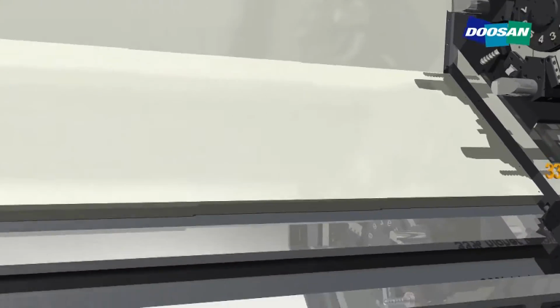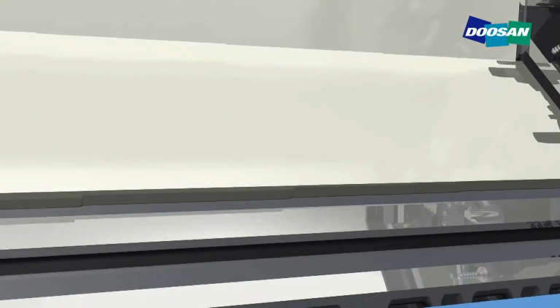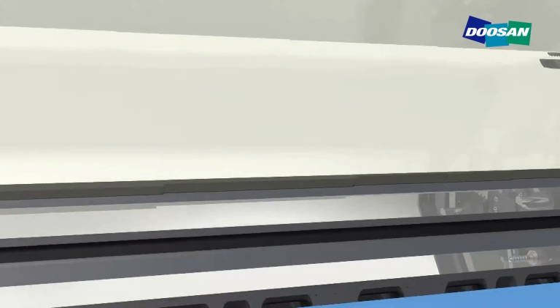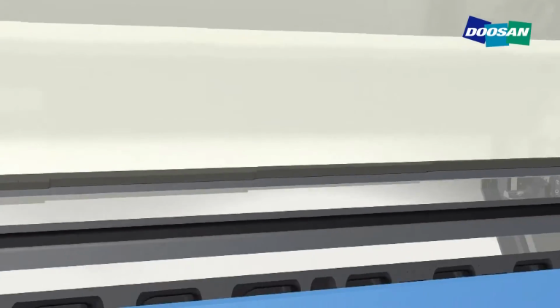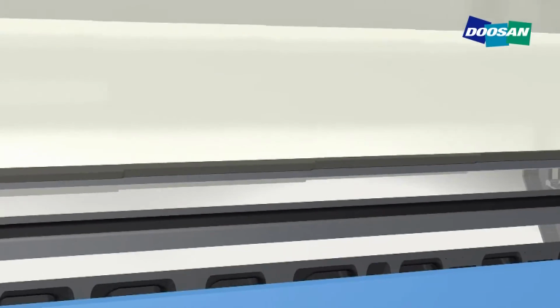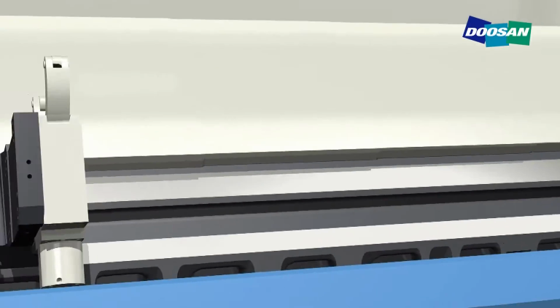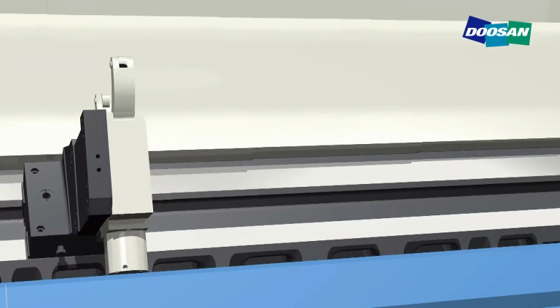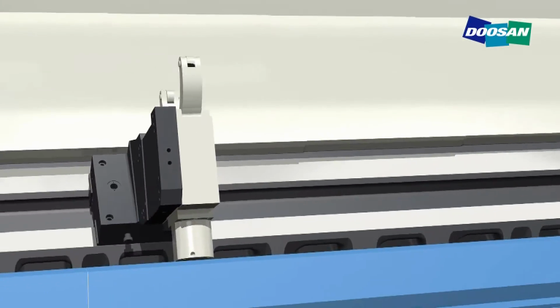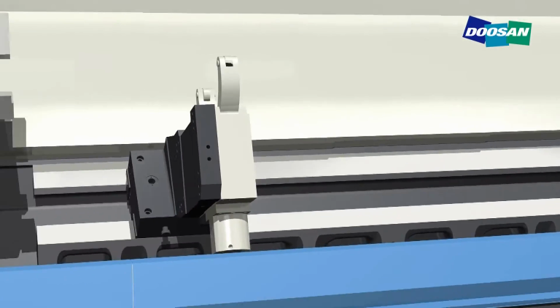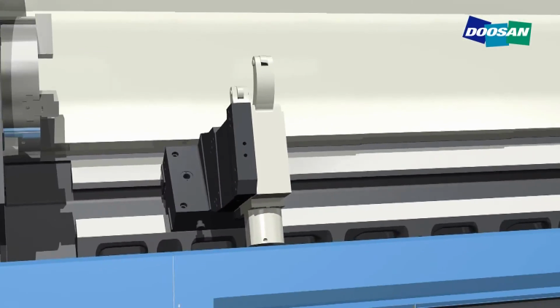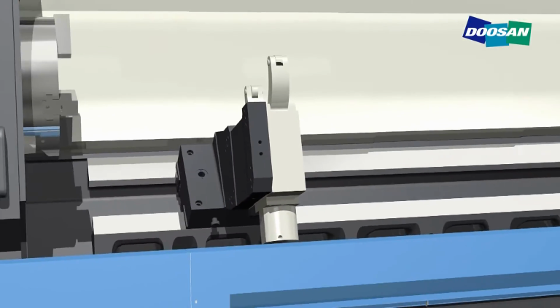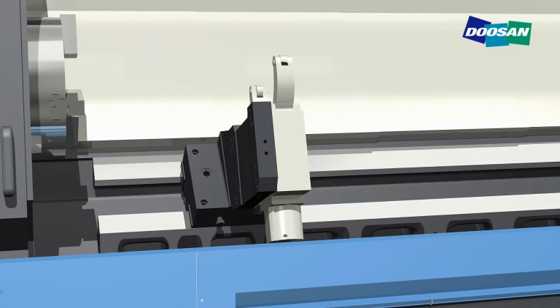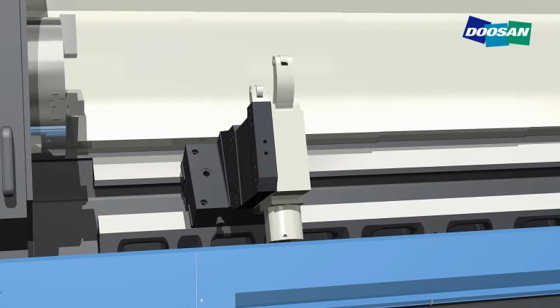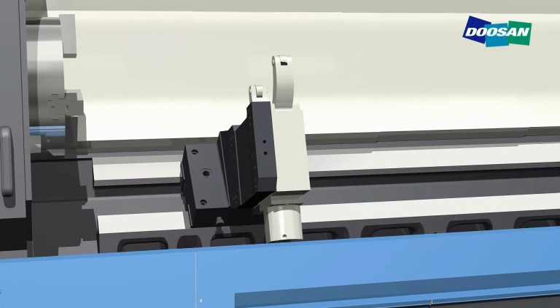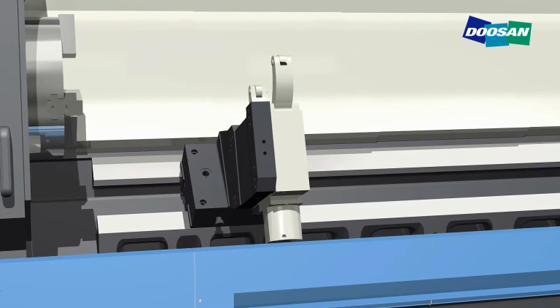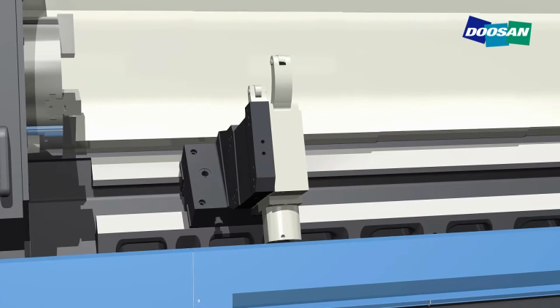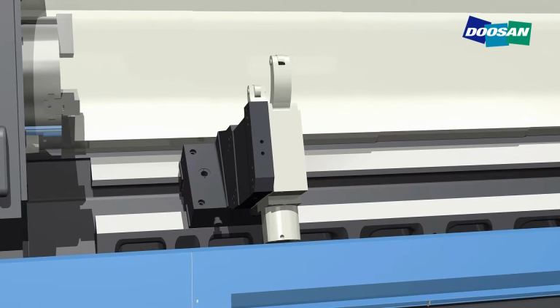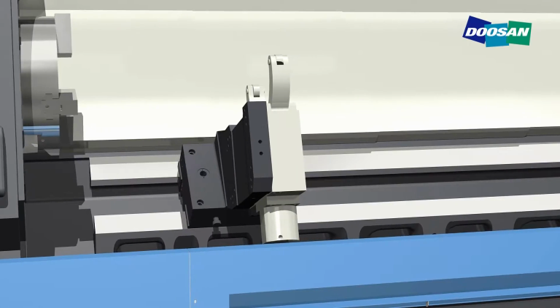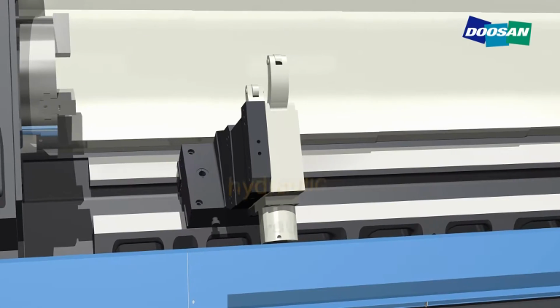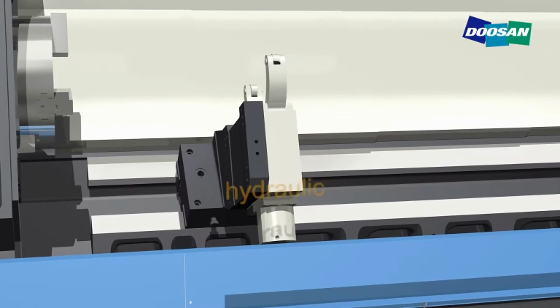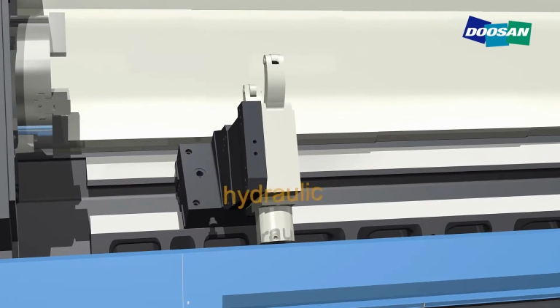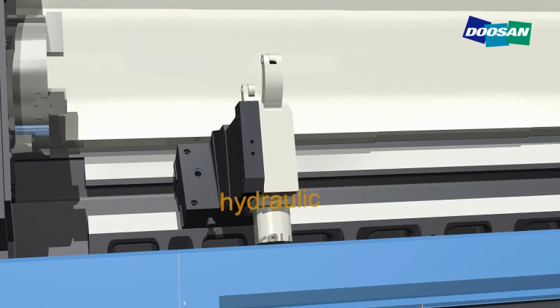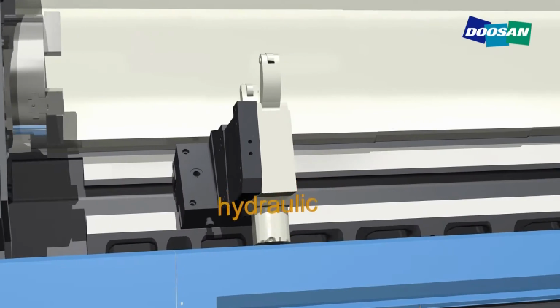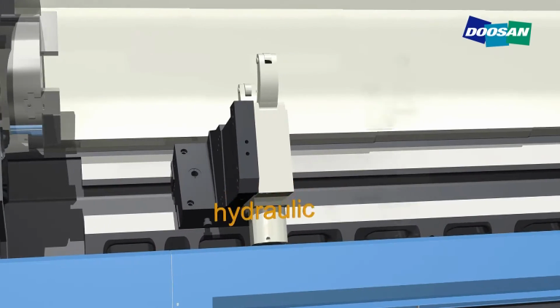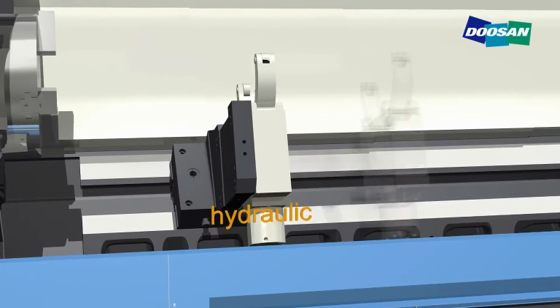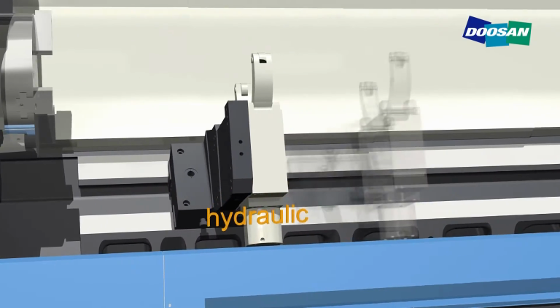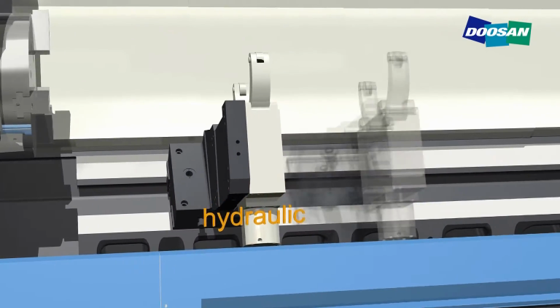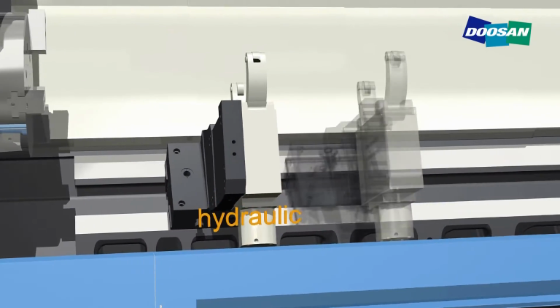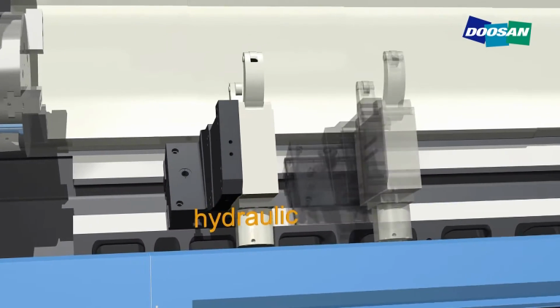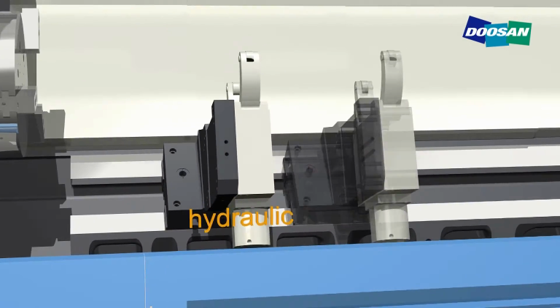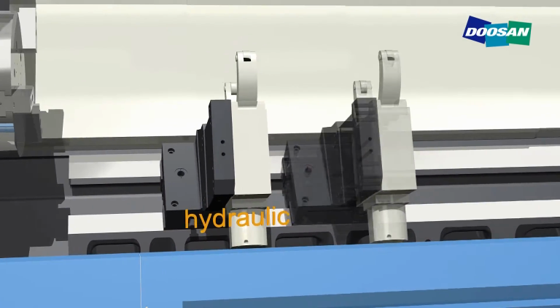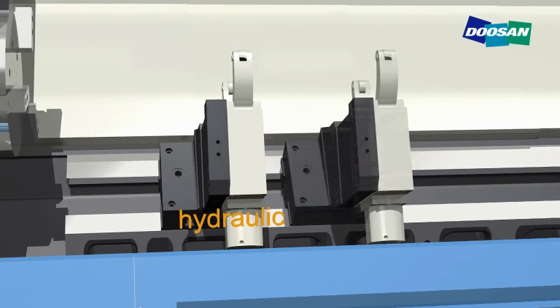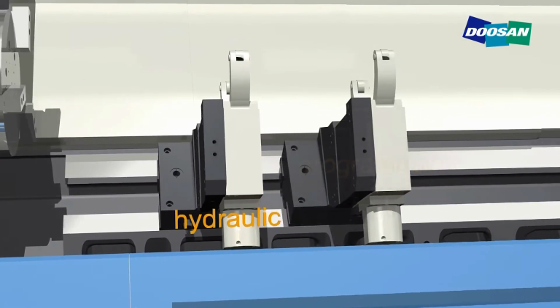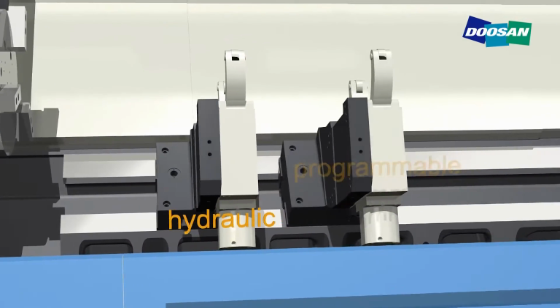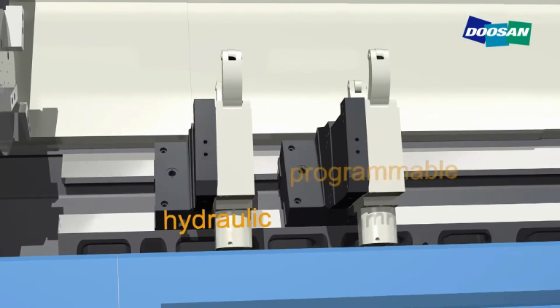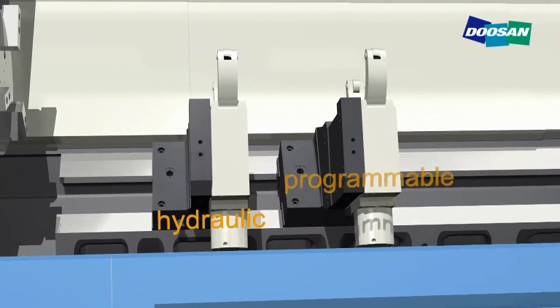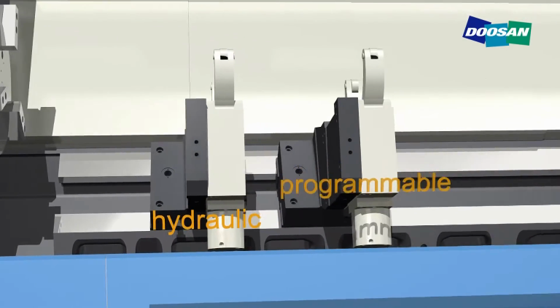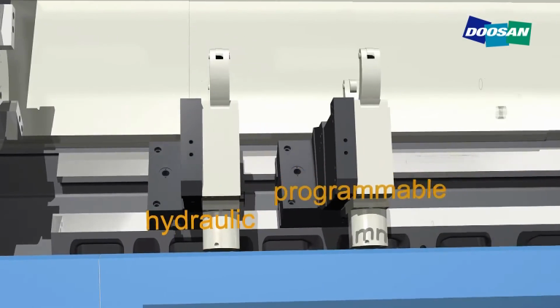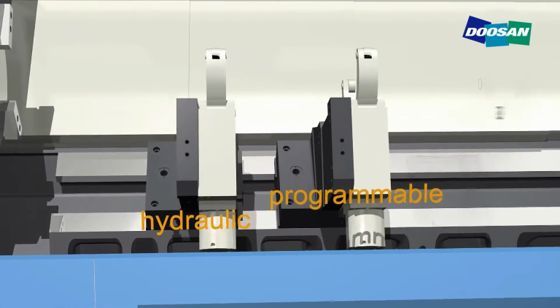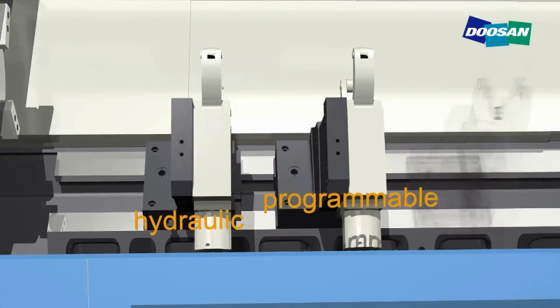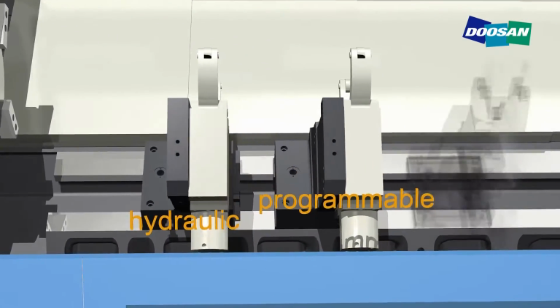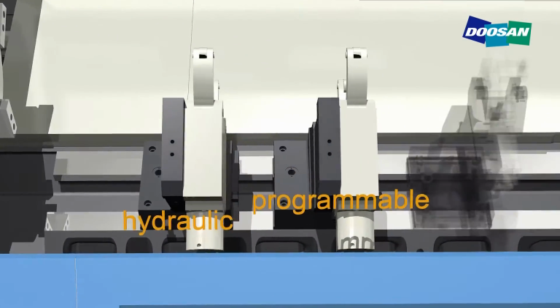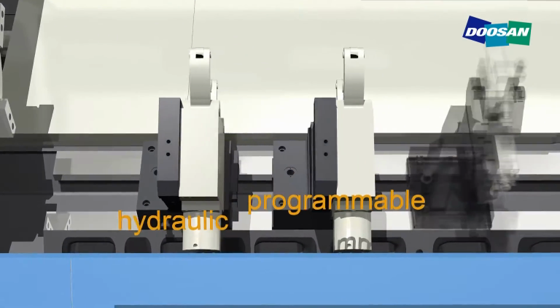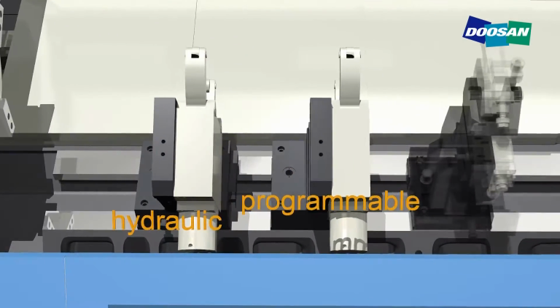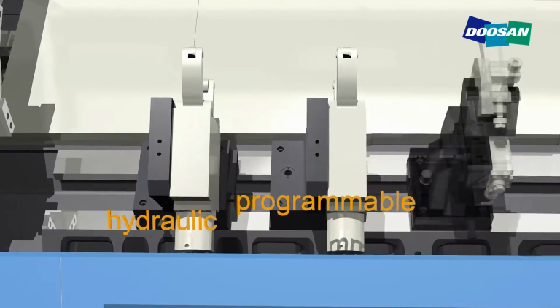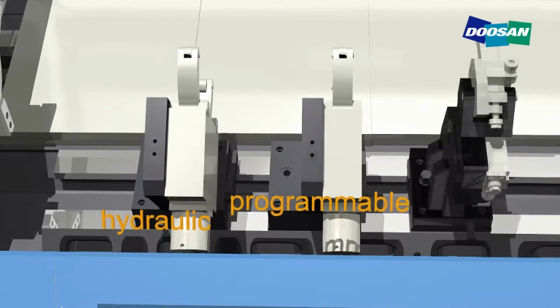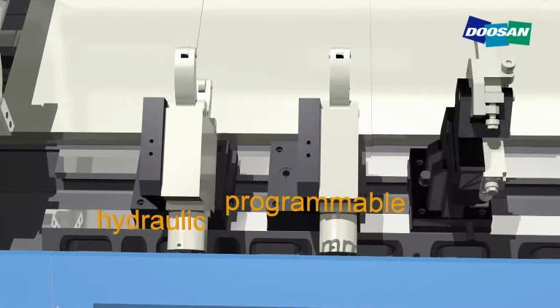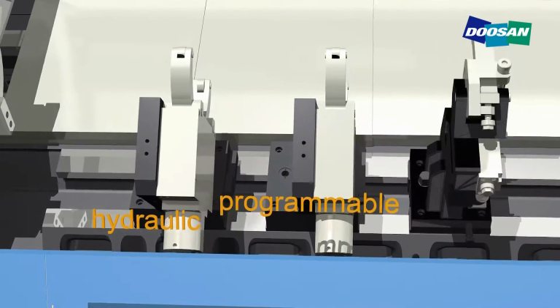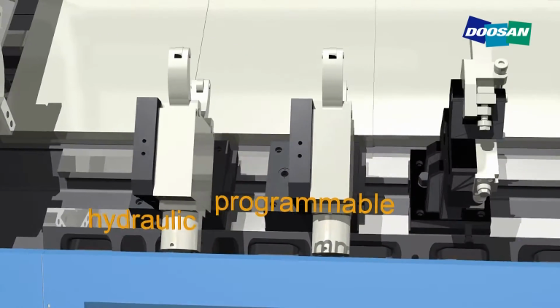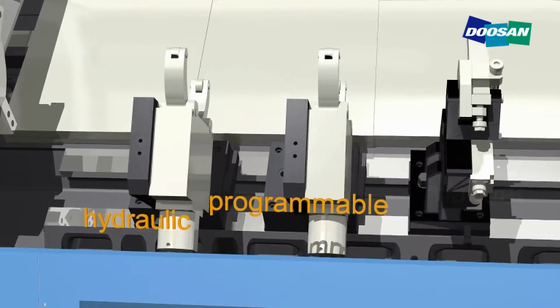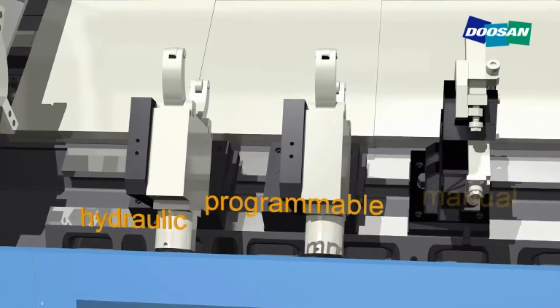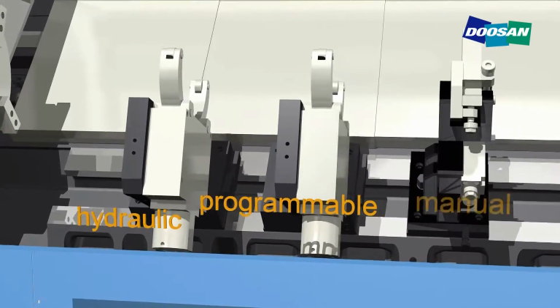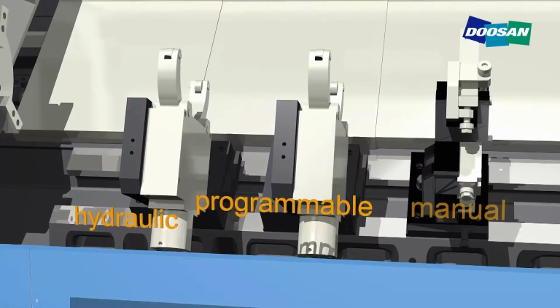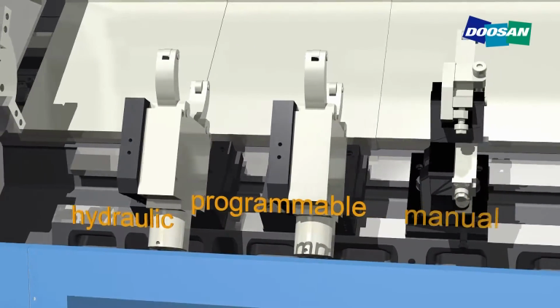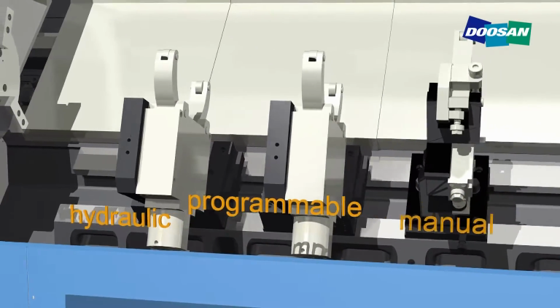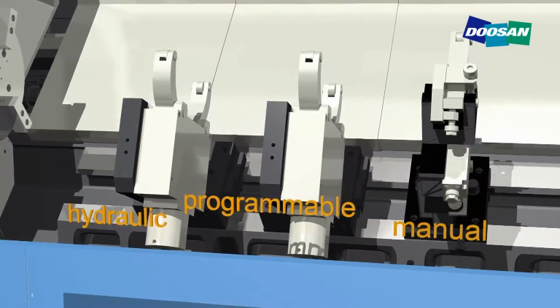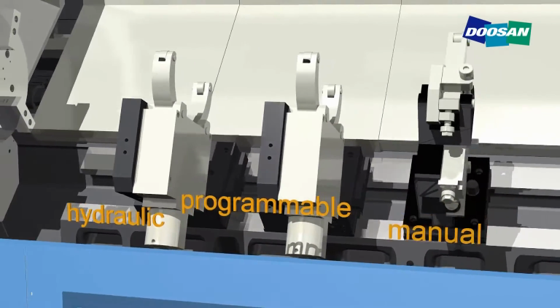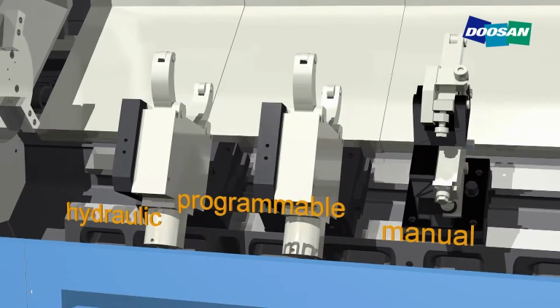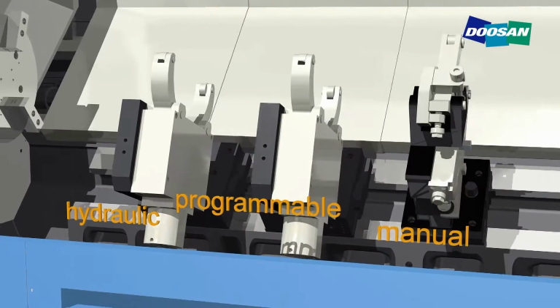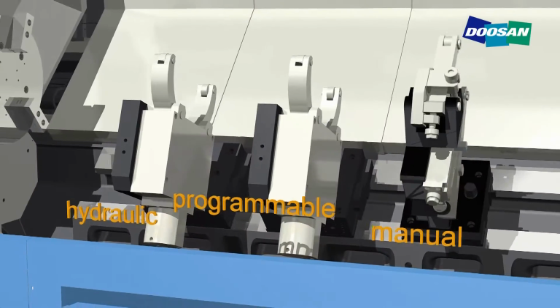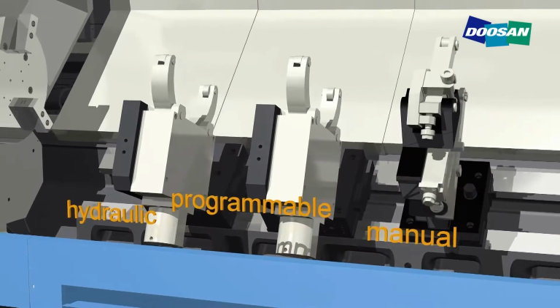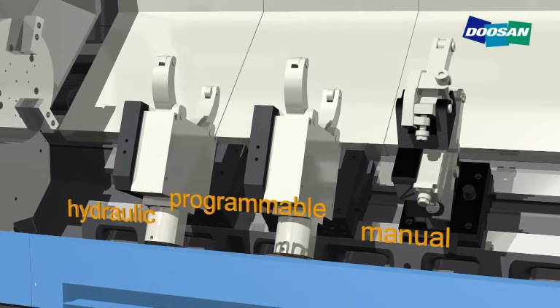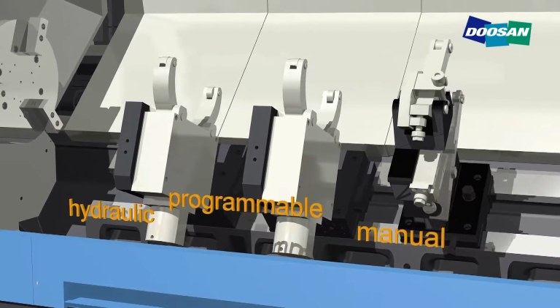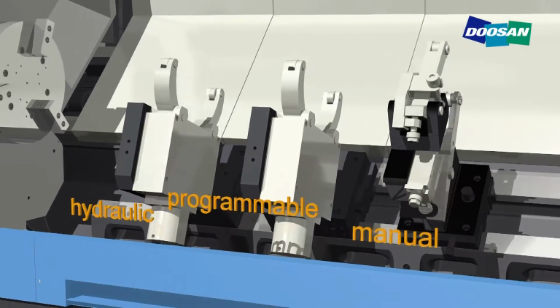Various types of vibration dampeners, such as hydraulic, programmable, or manual dampers, can be used to support the workpiece.